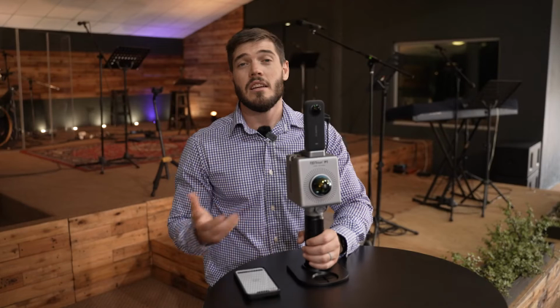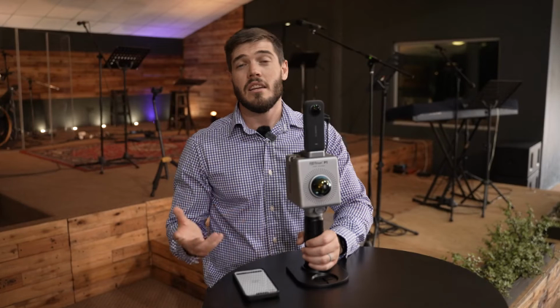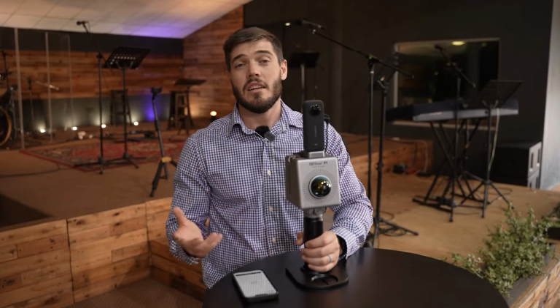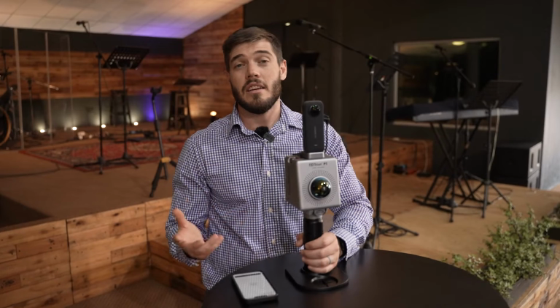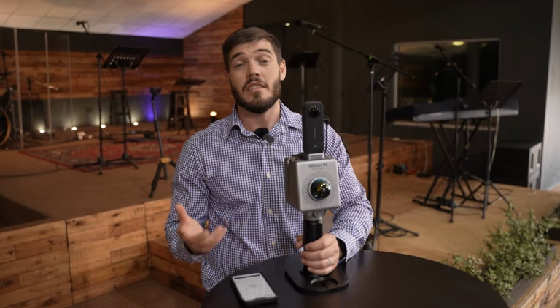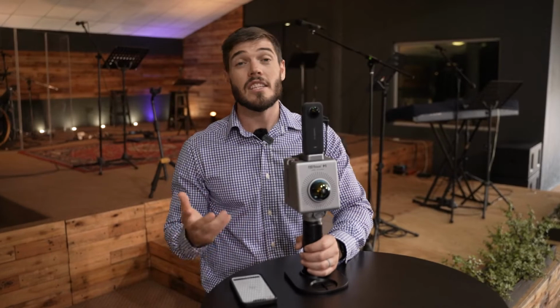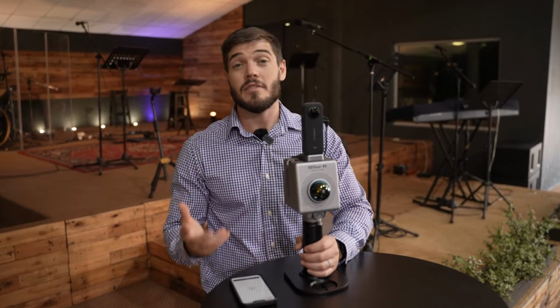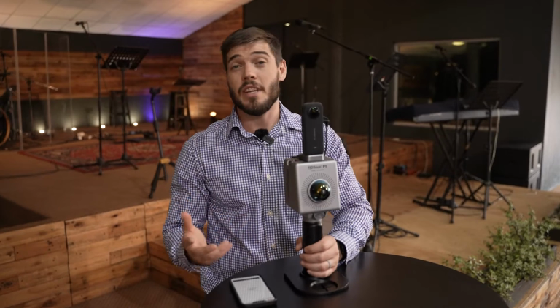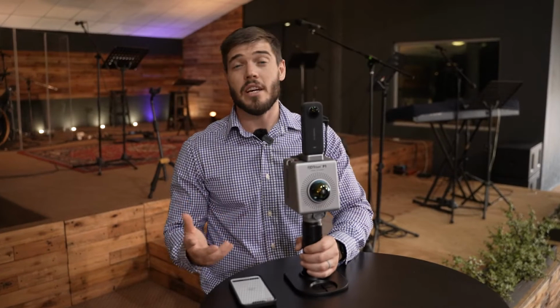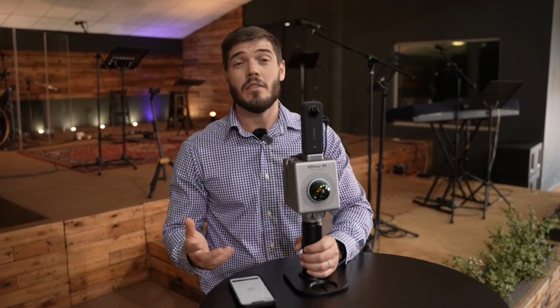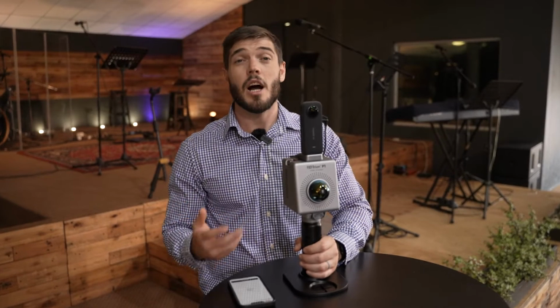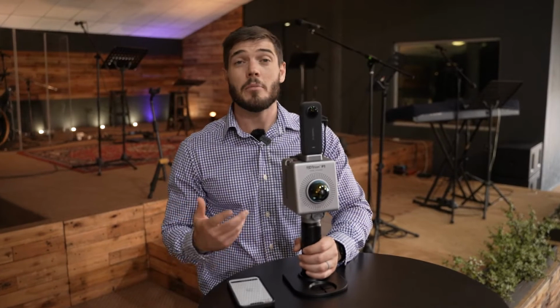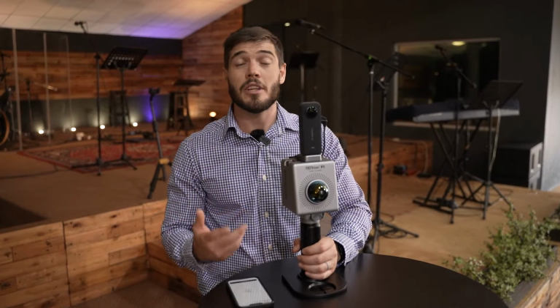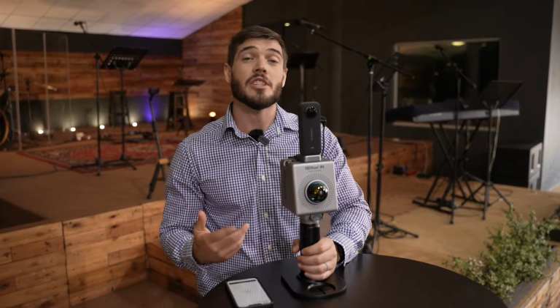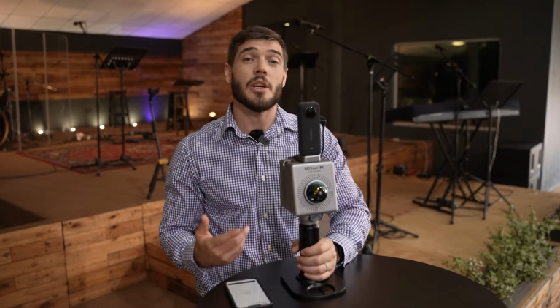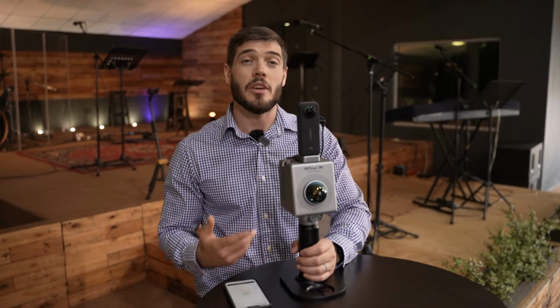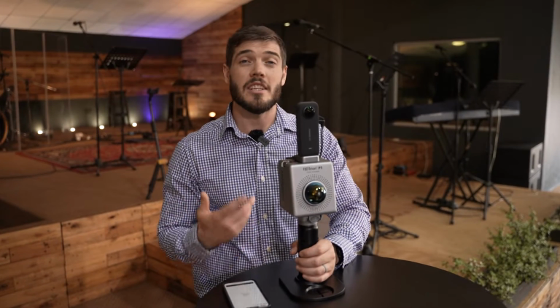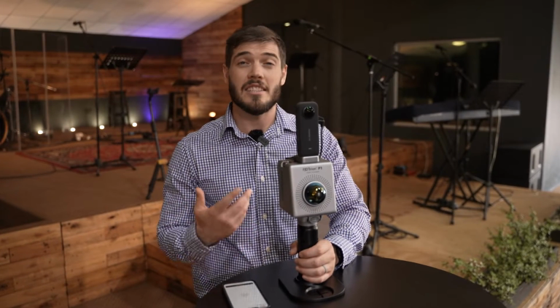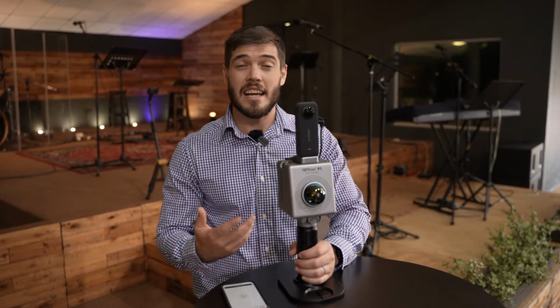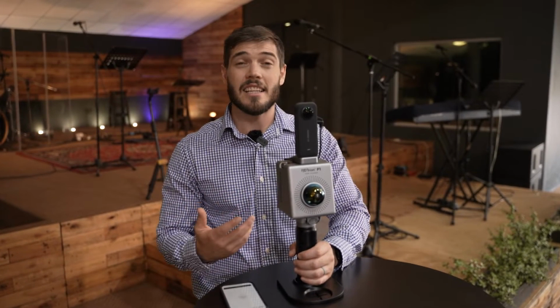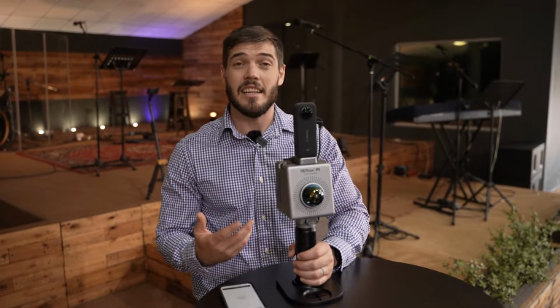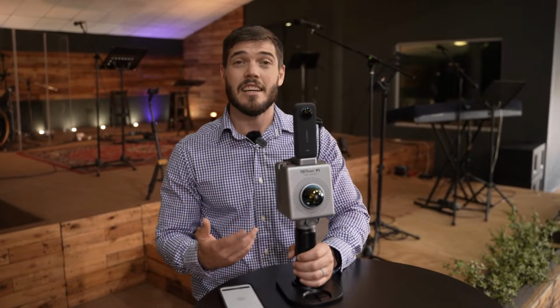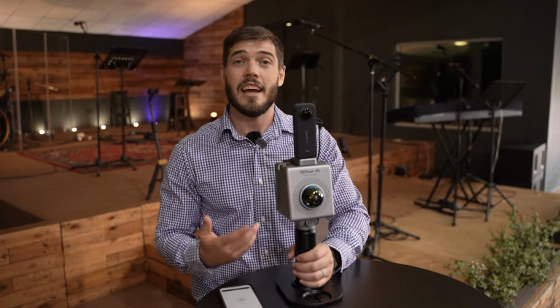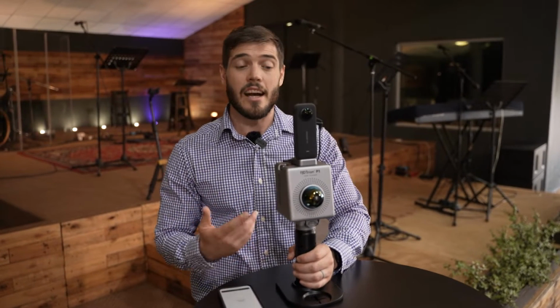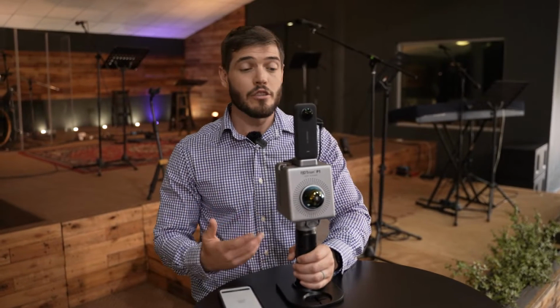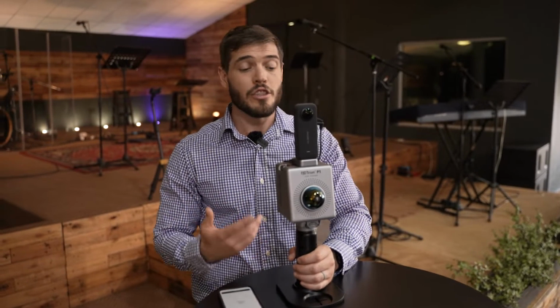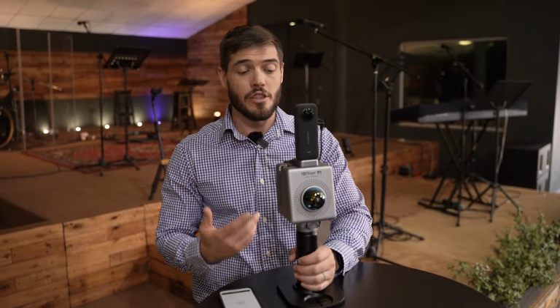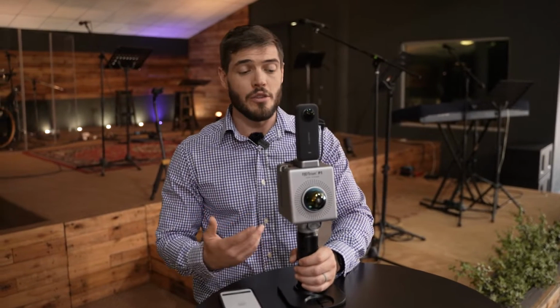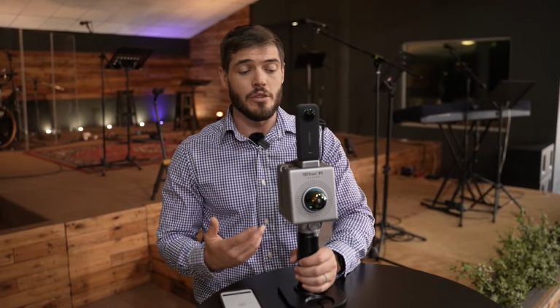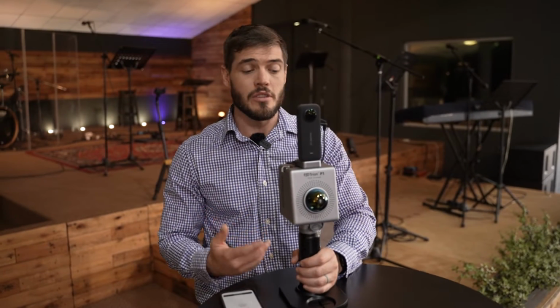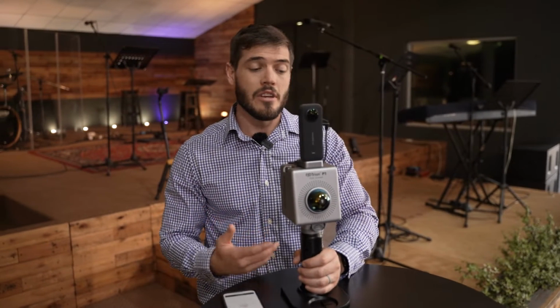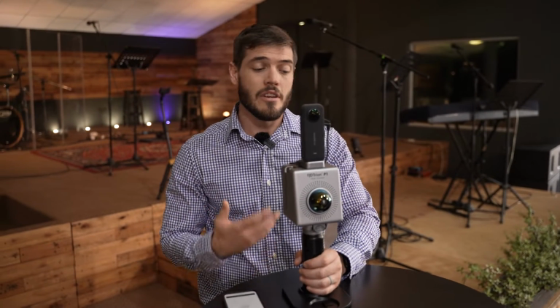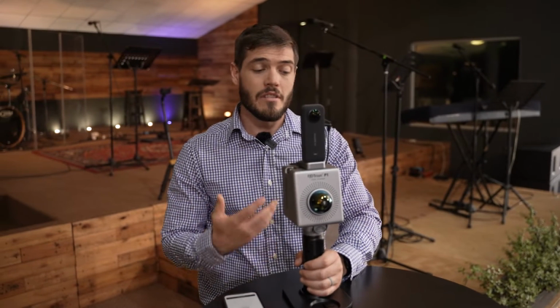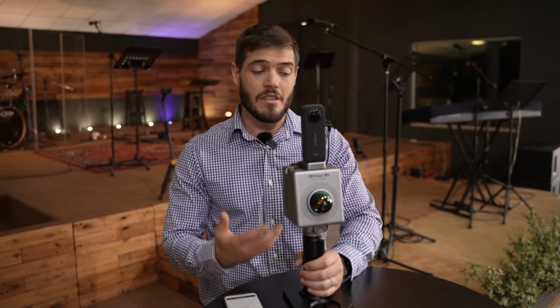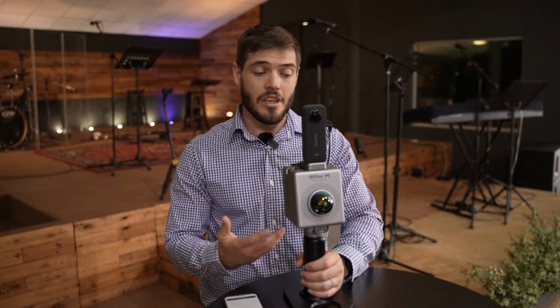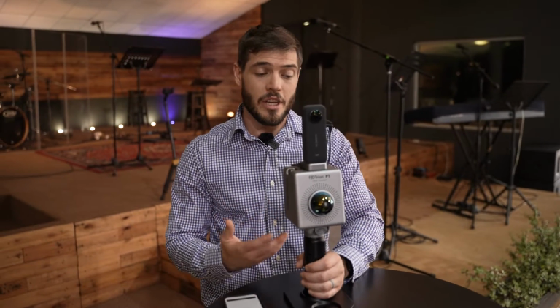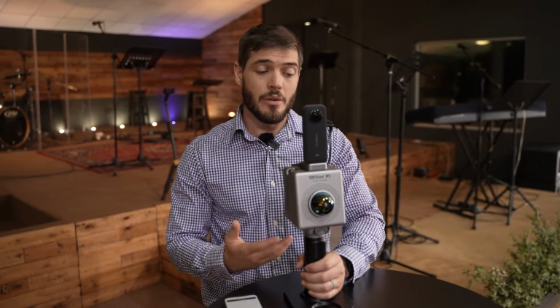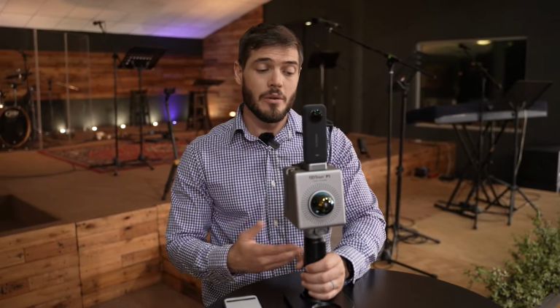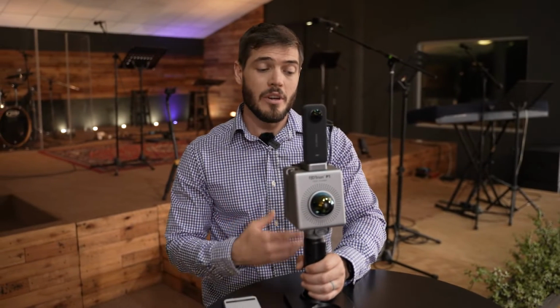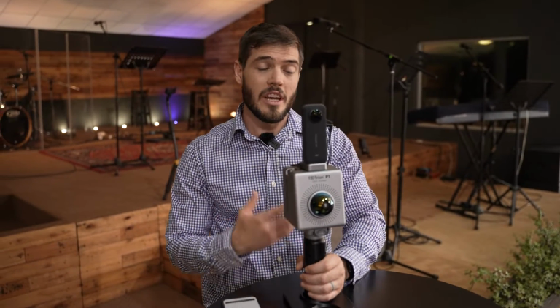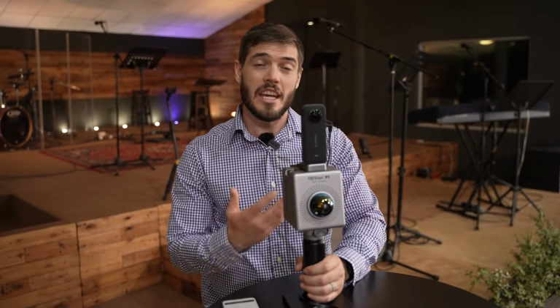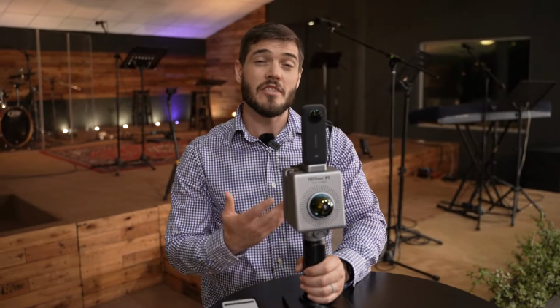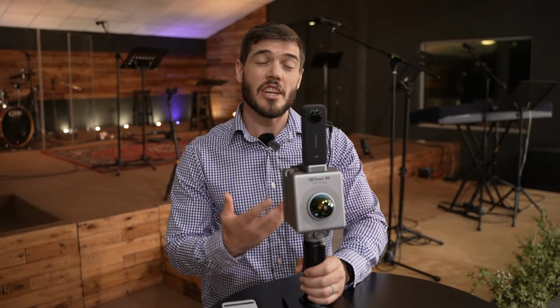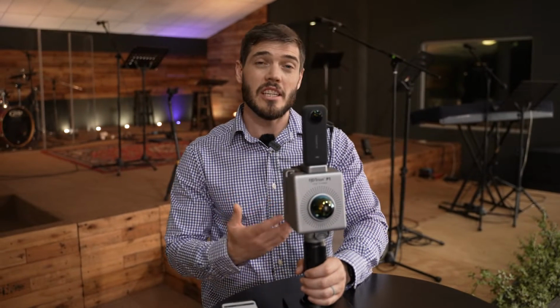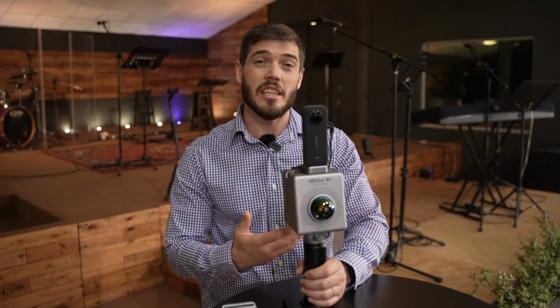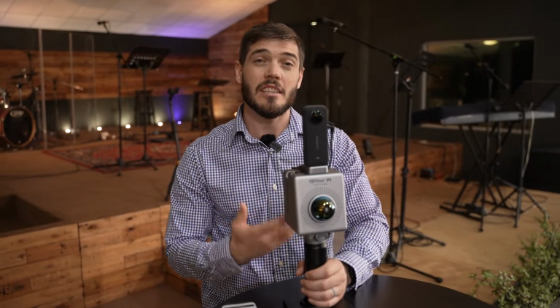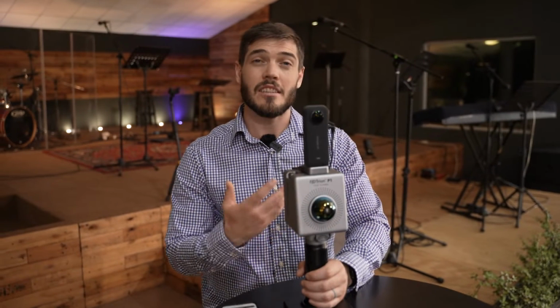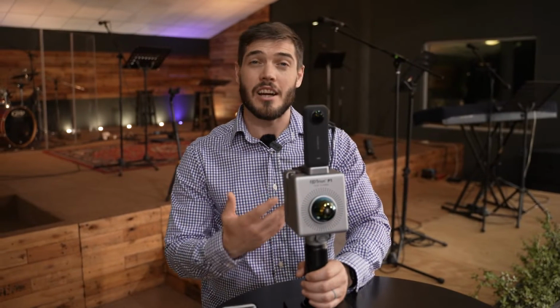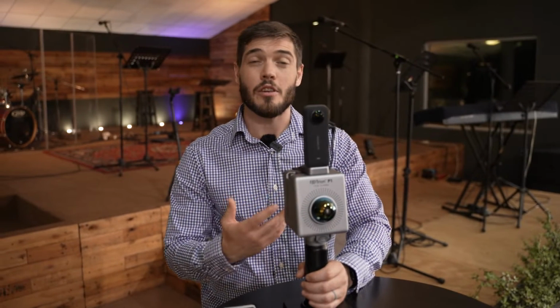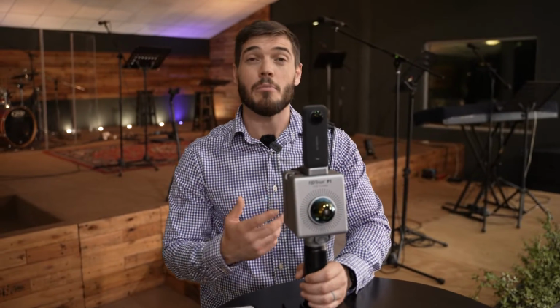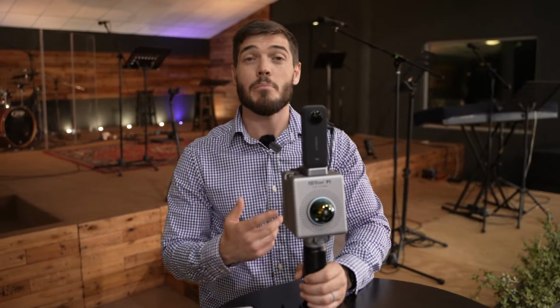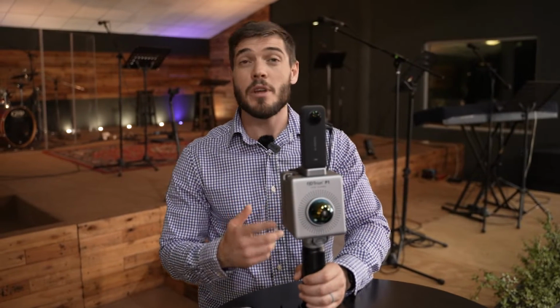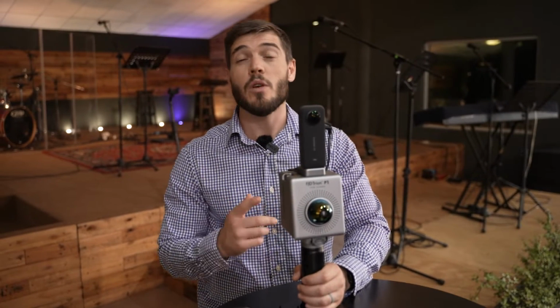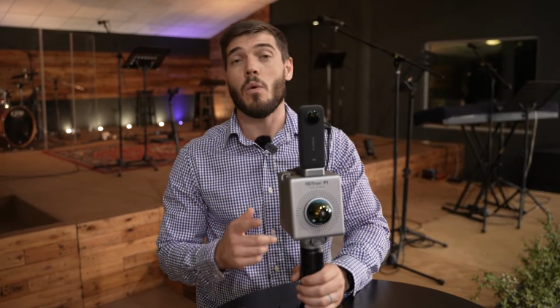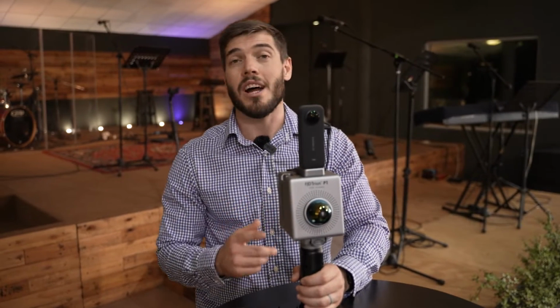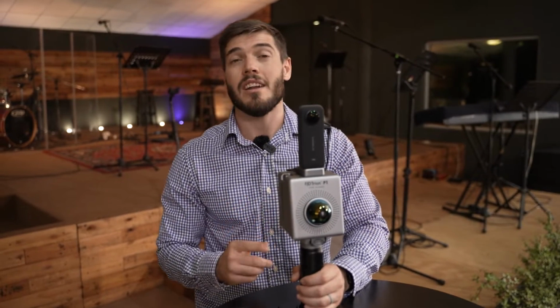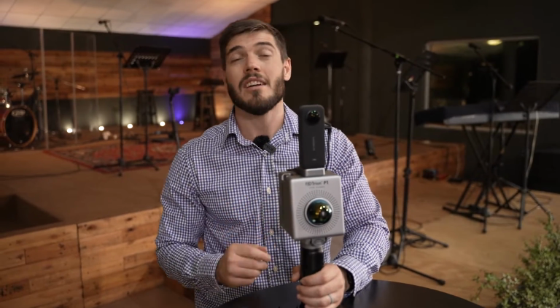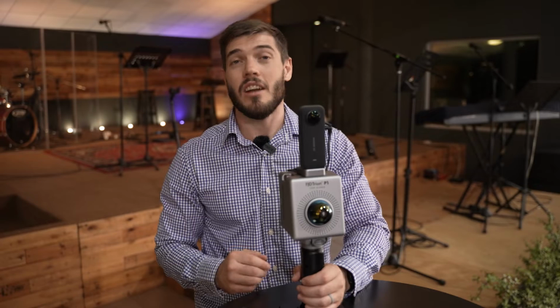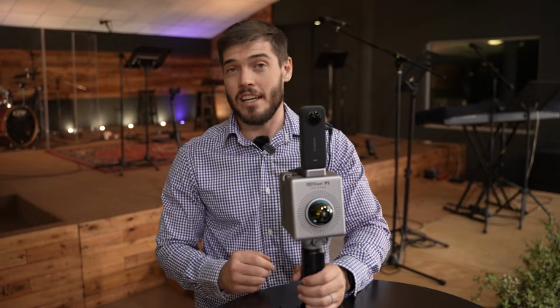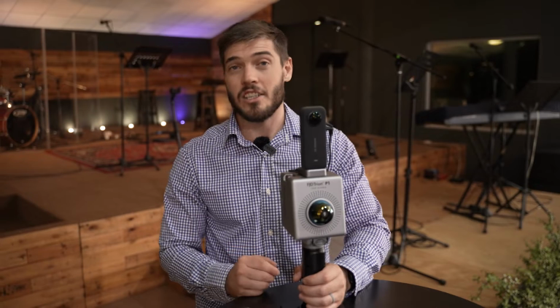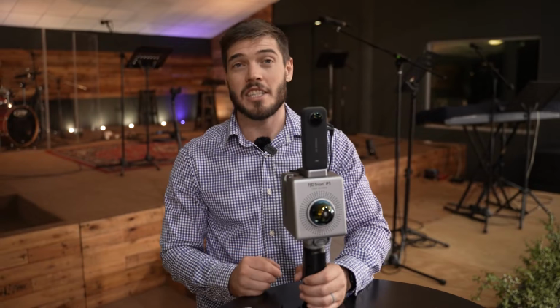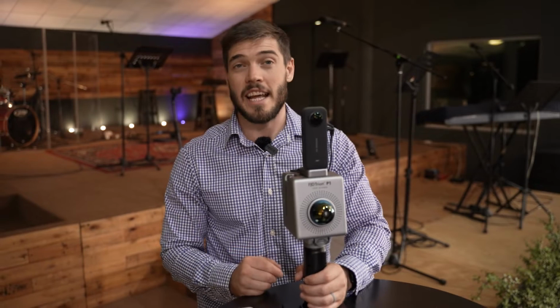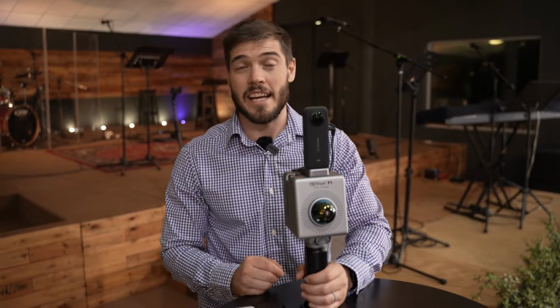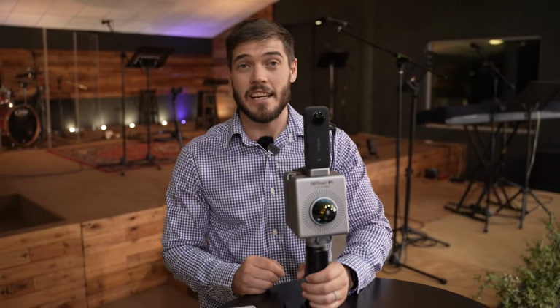In this video, I'm going to show you exactly how to use the new FJD Tryon P1 LiDAR scanner.